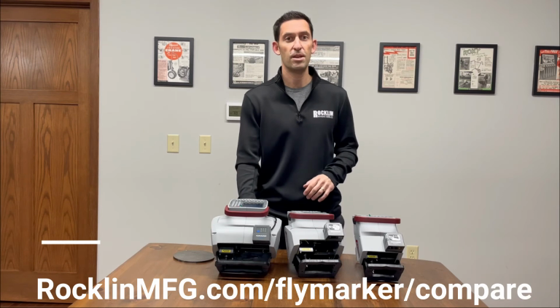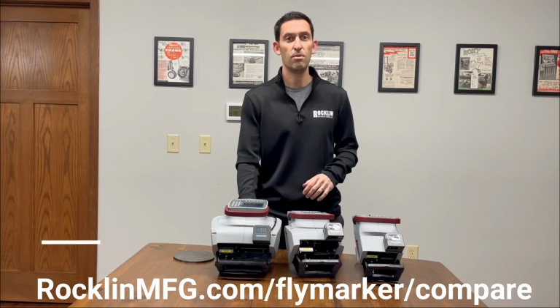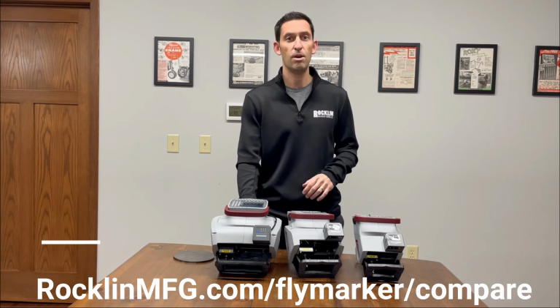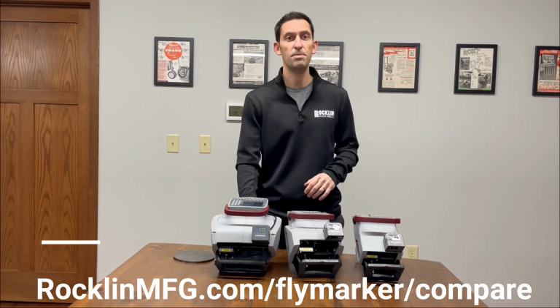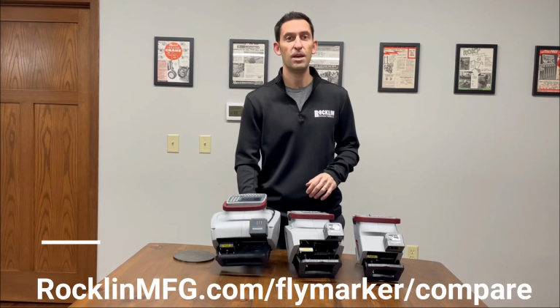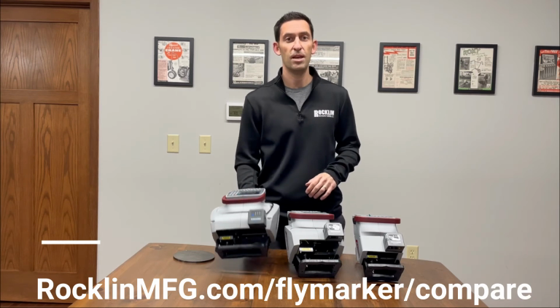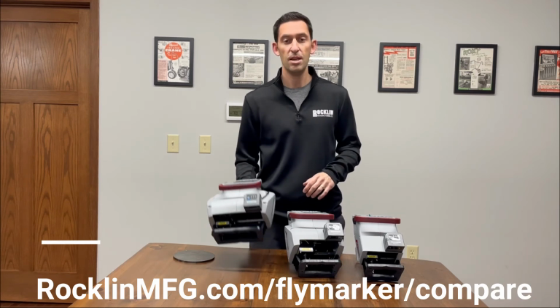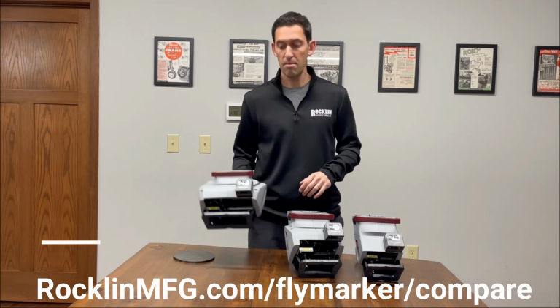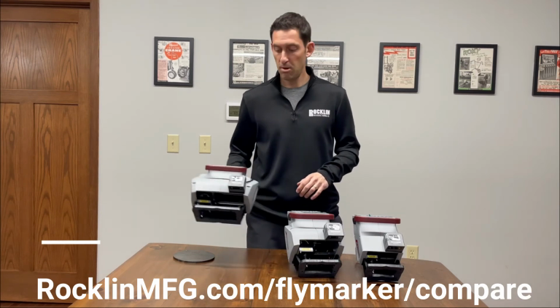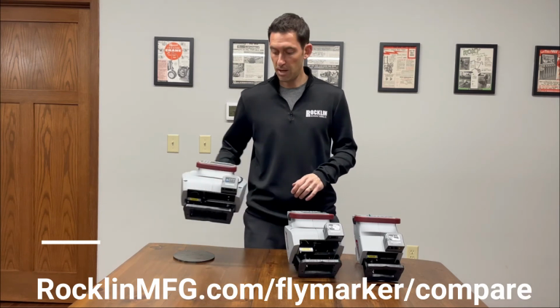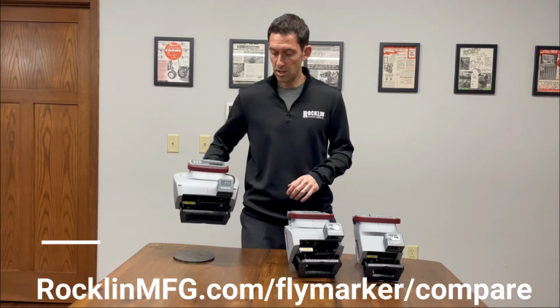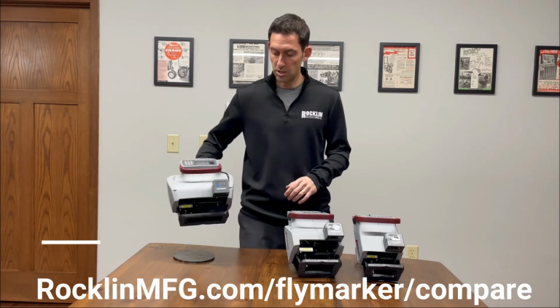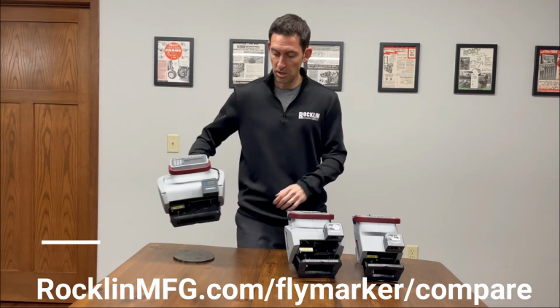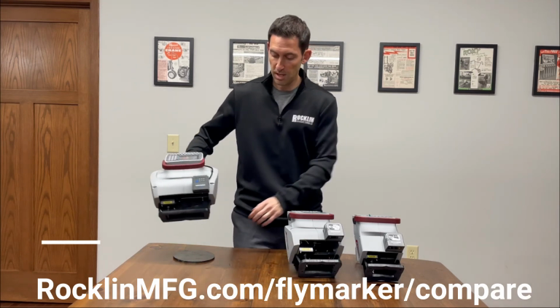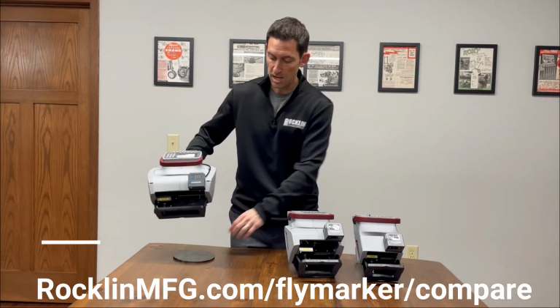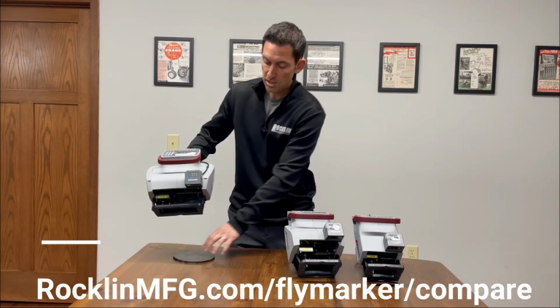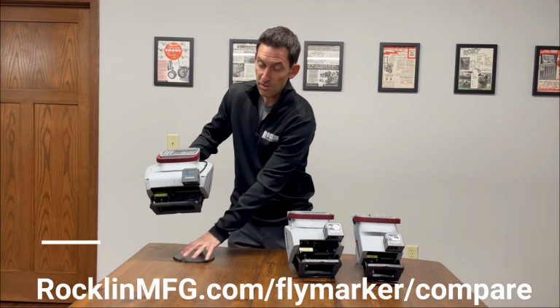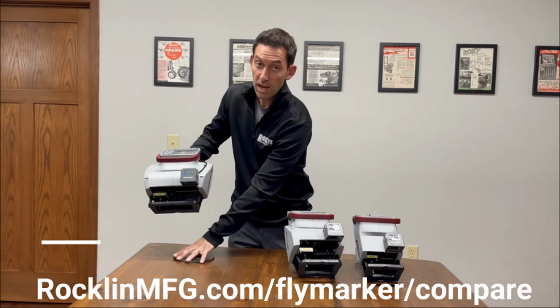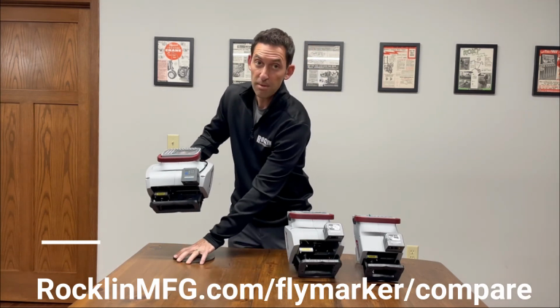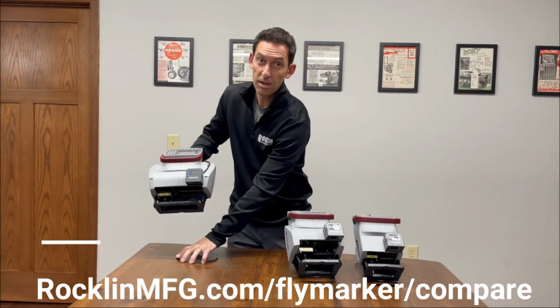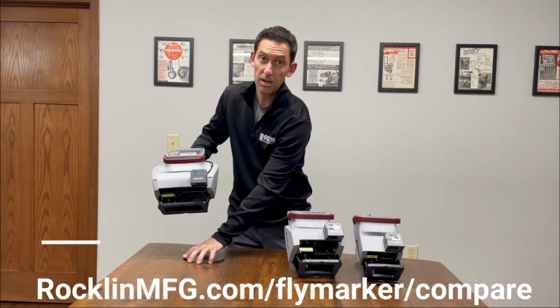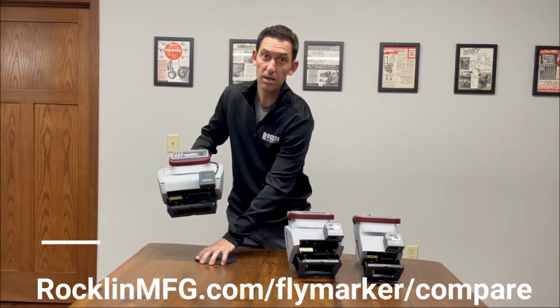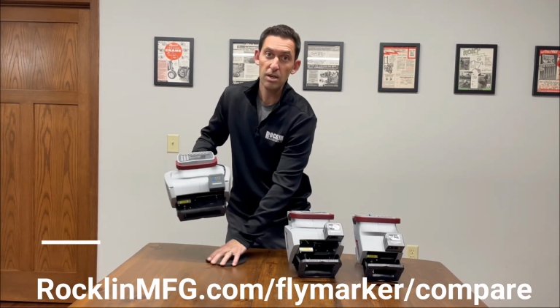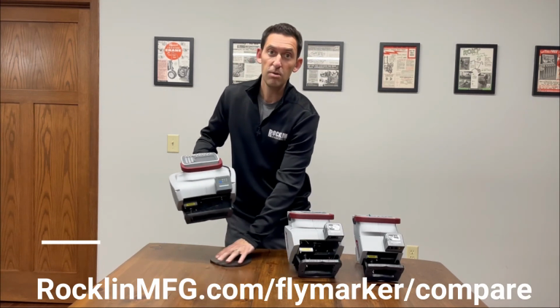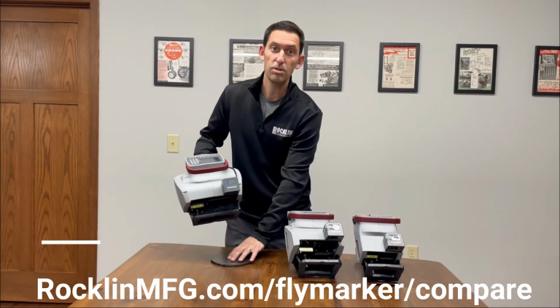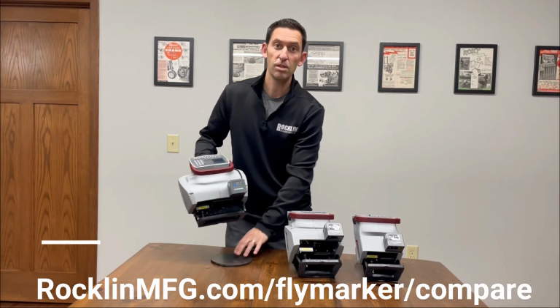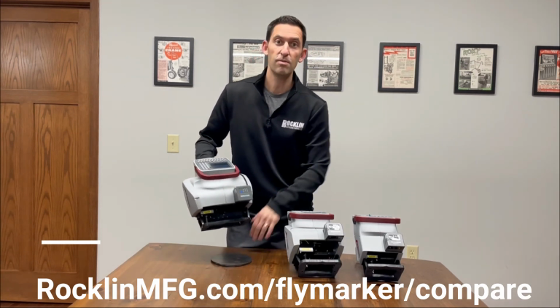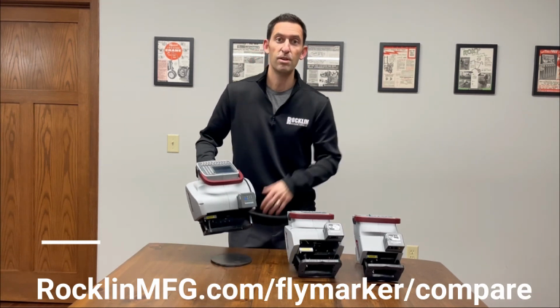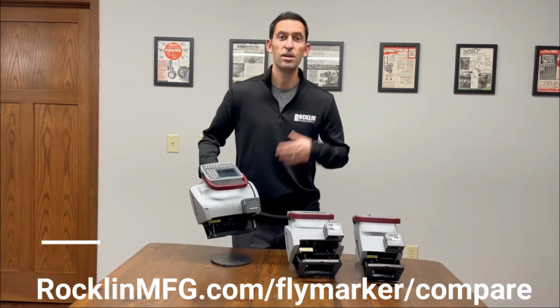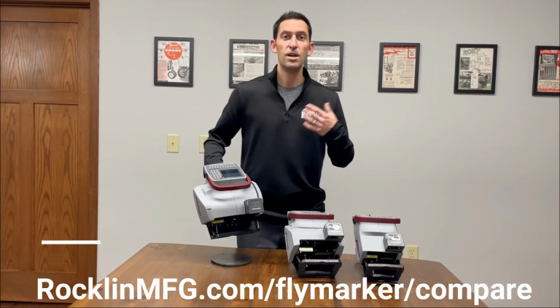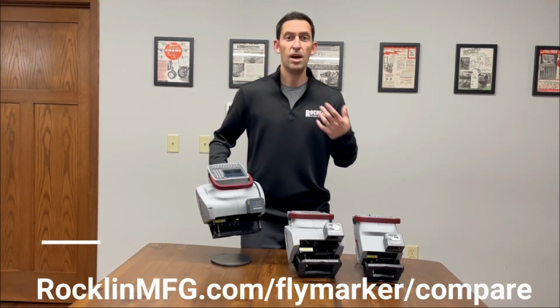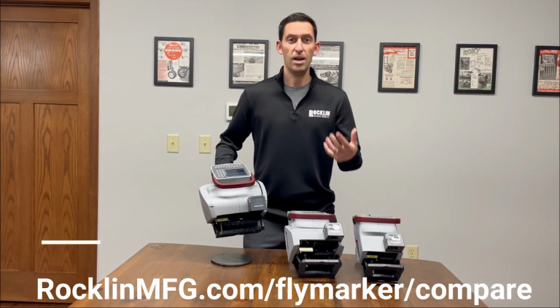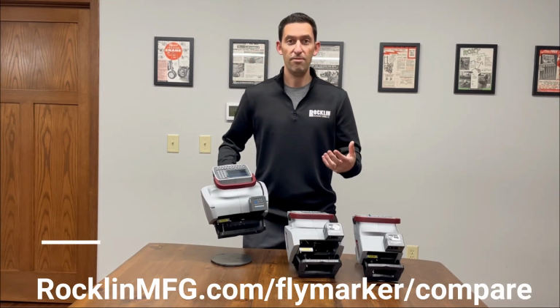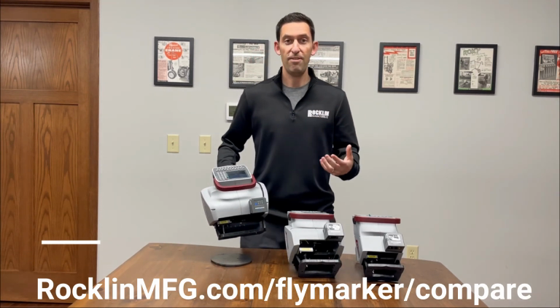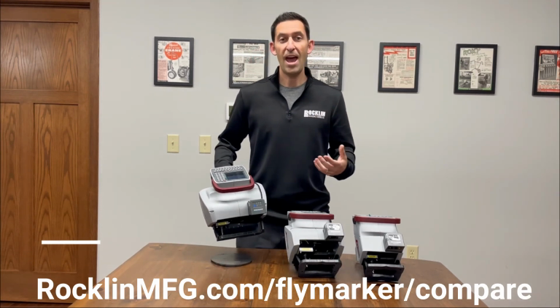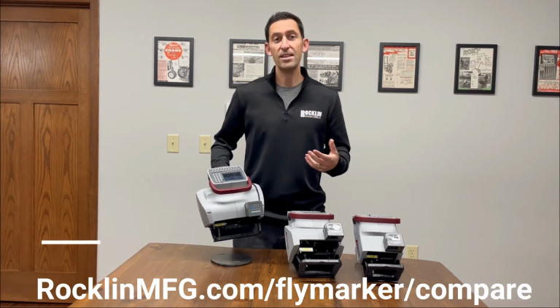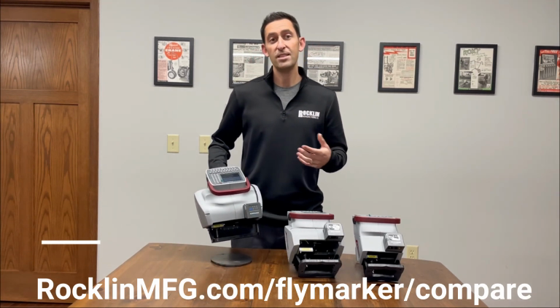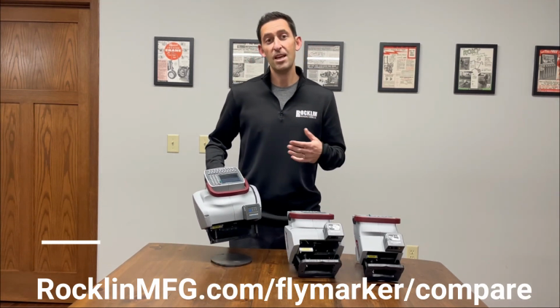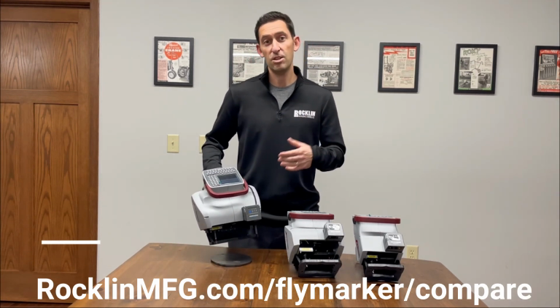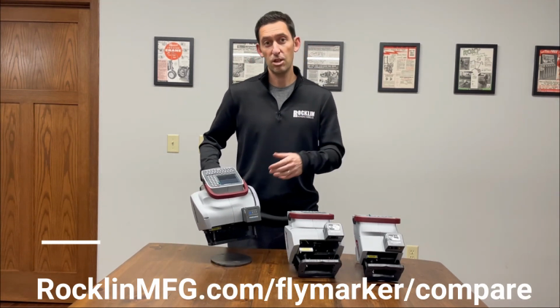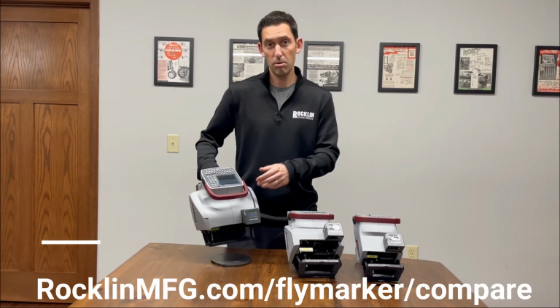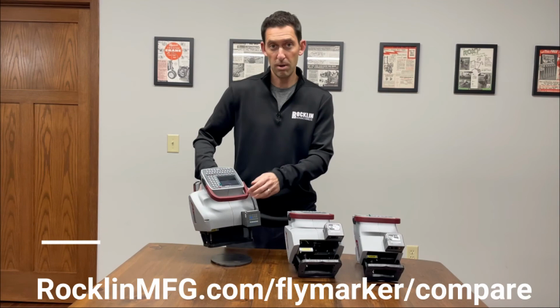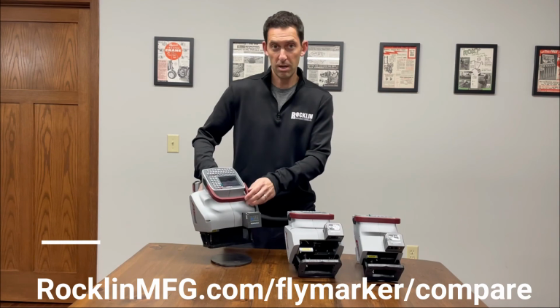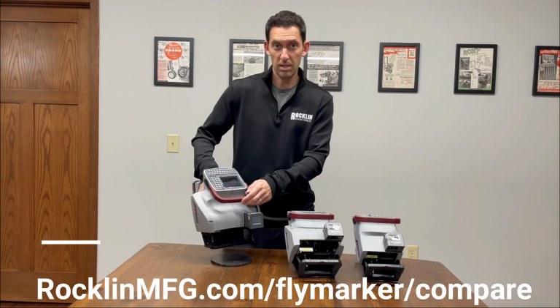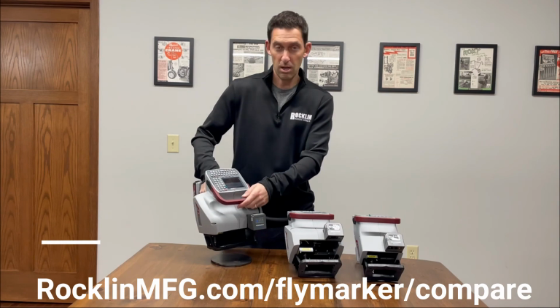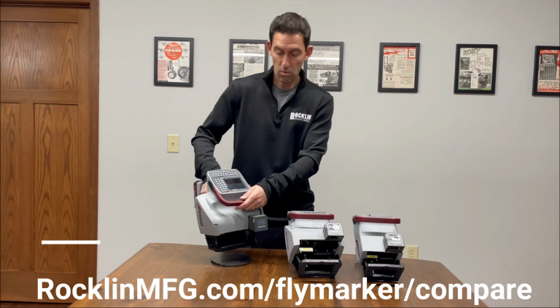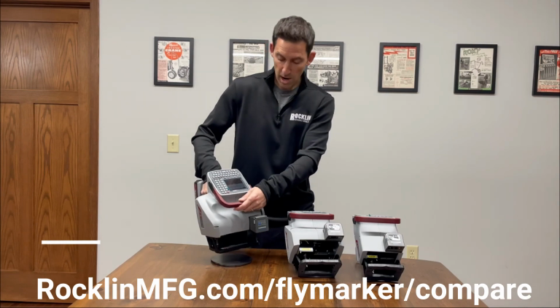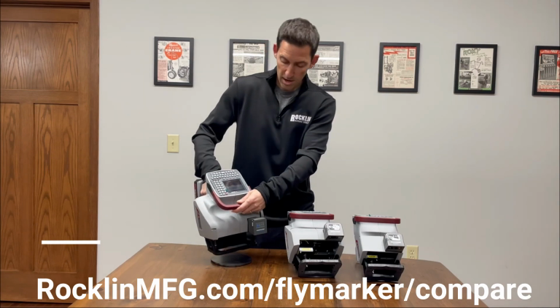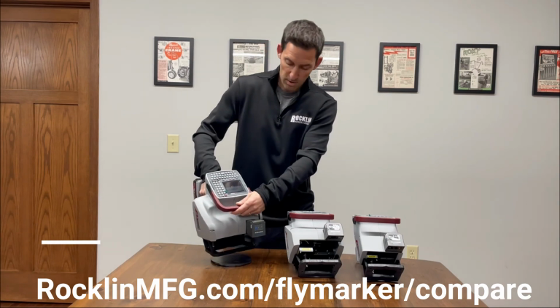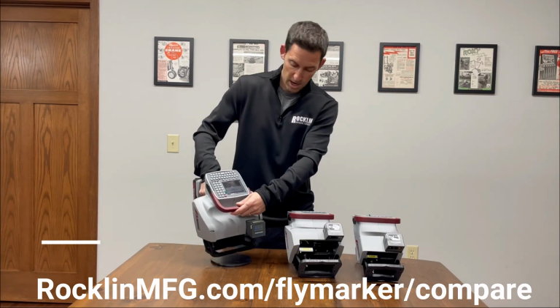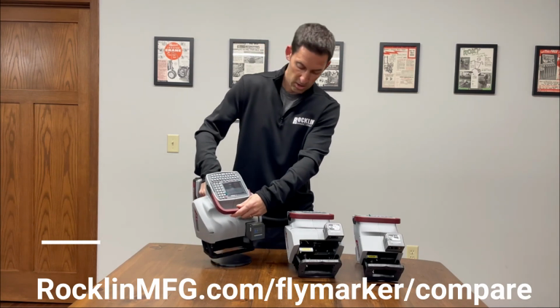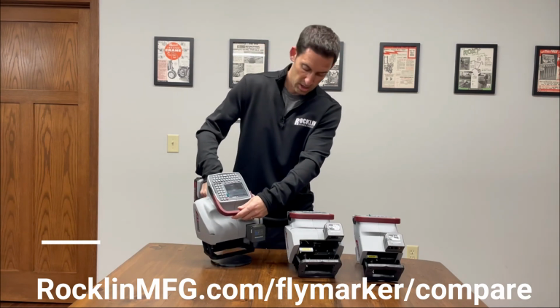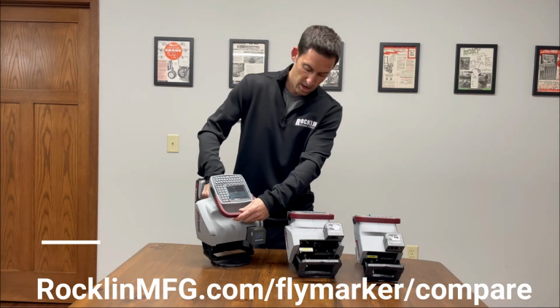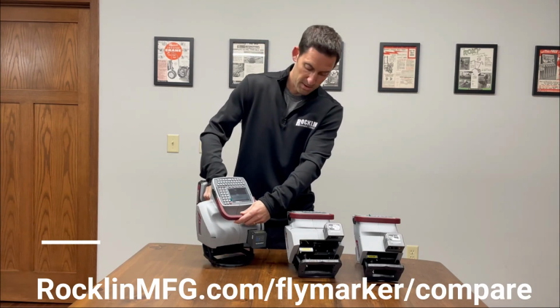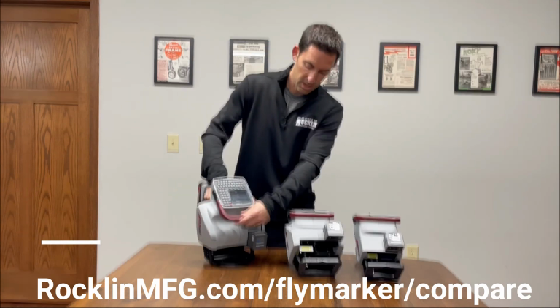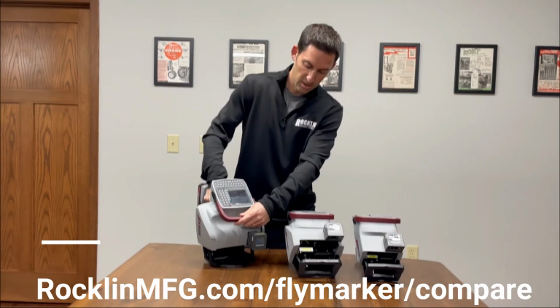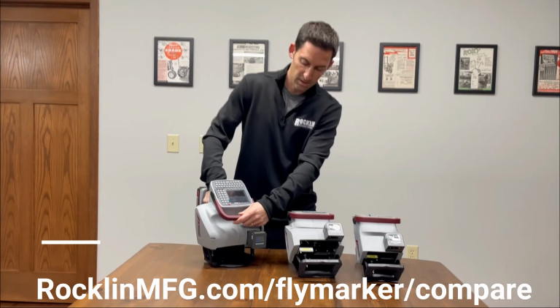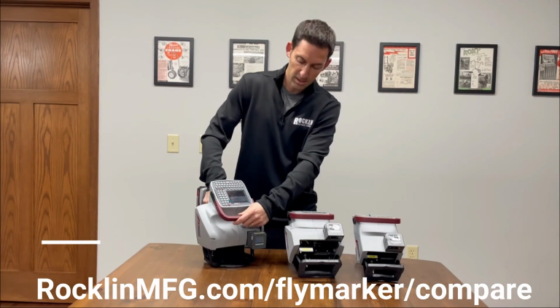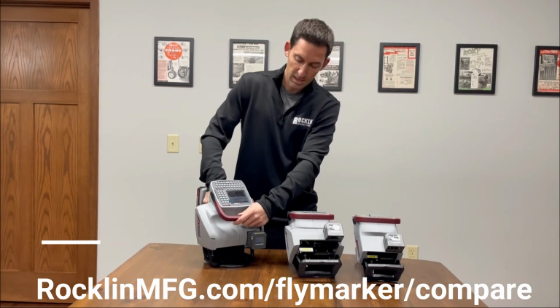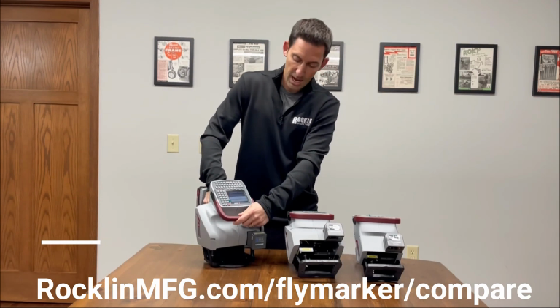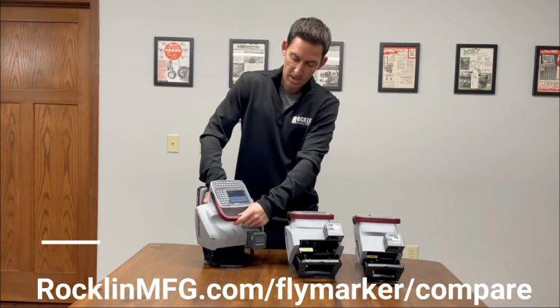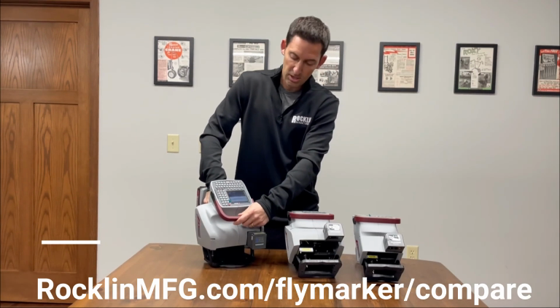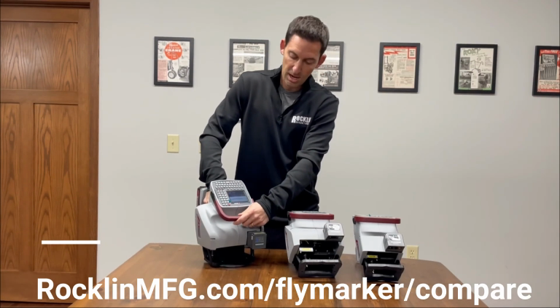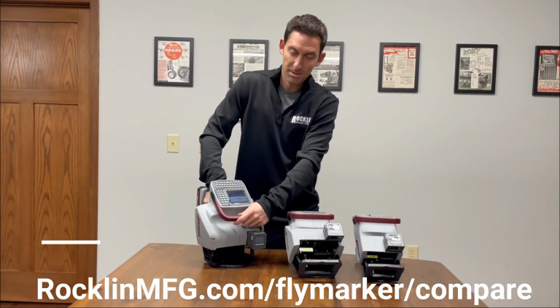You can find a full comparison of the three models on our website, but rest assured that each Flymarker will deliver fast and durable marks on a wide range of materials and shapes.